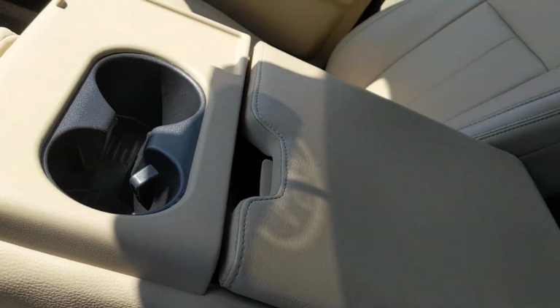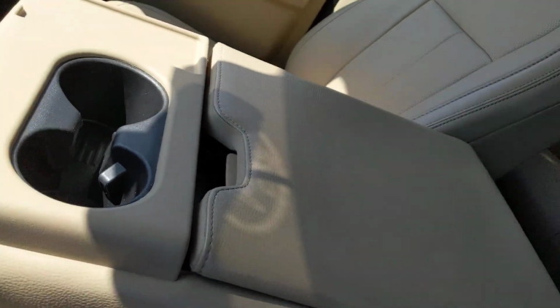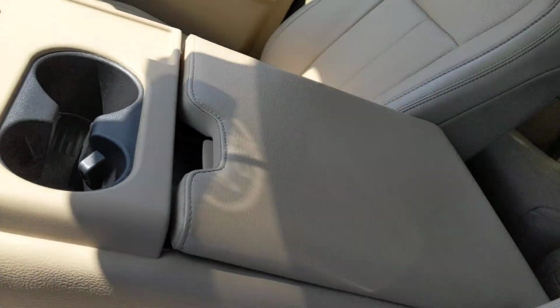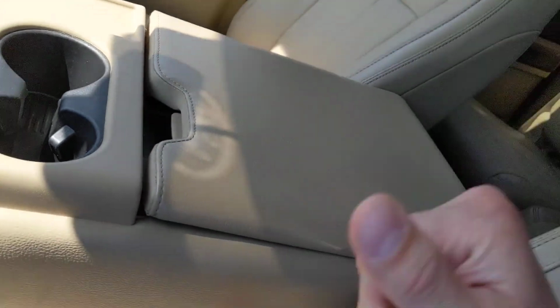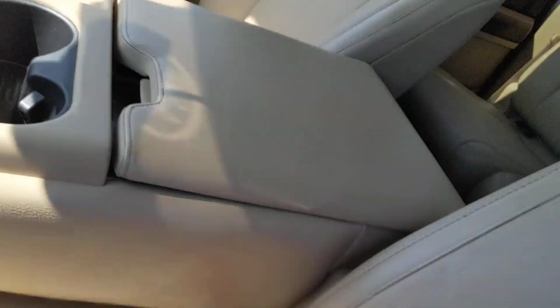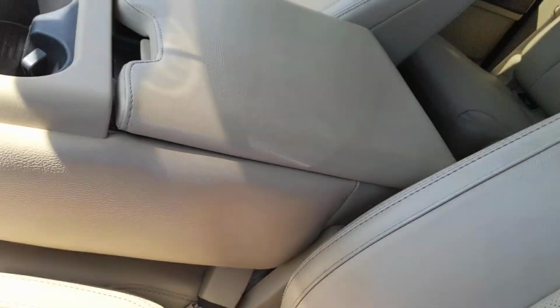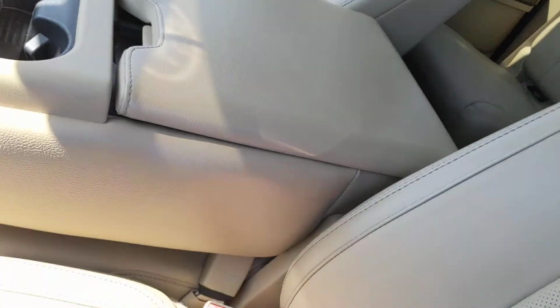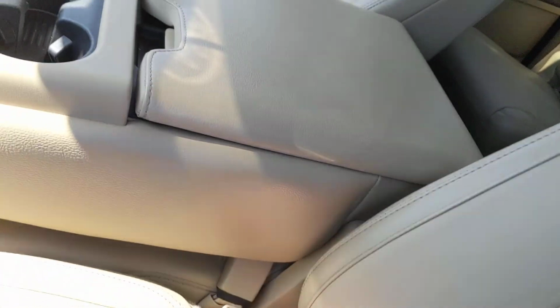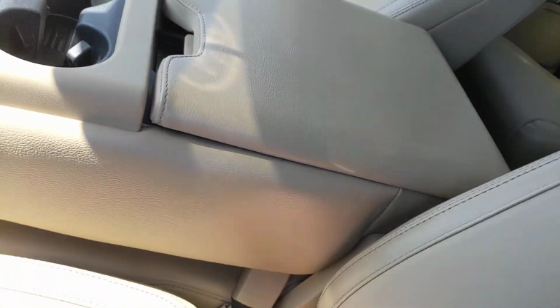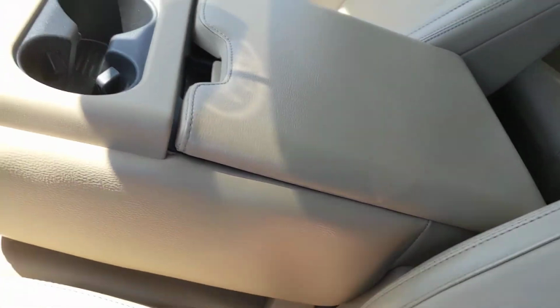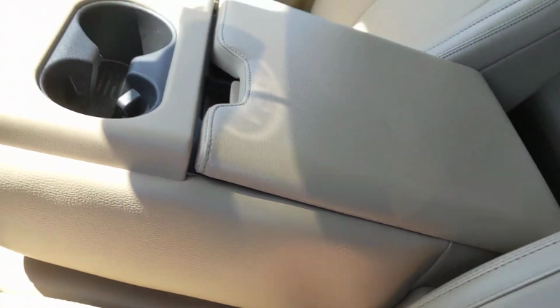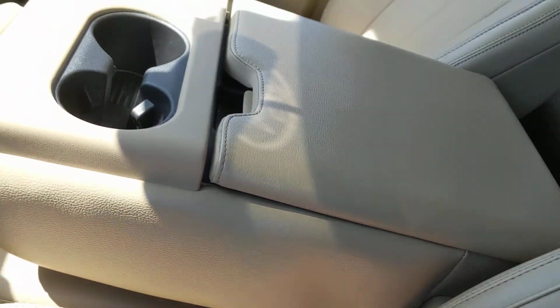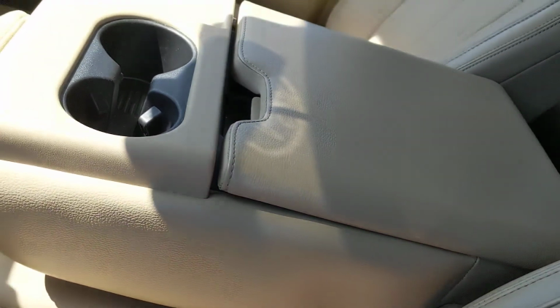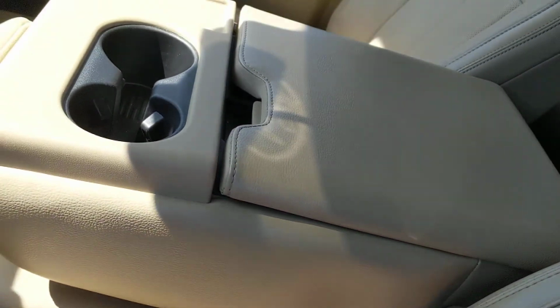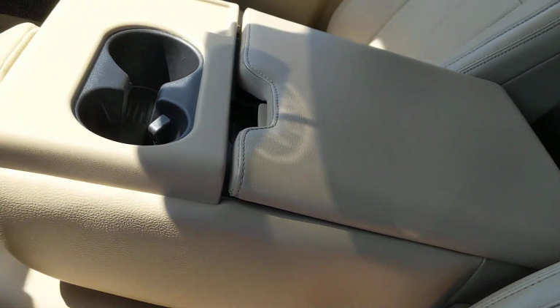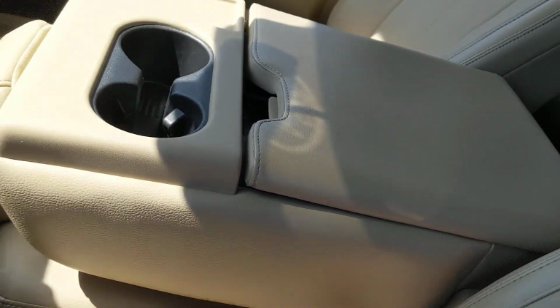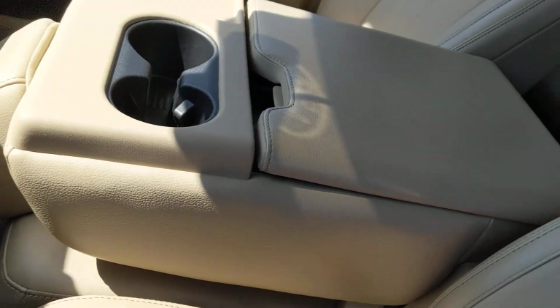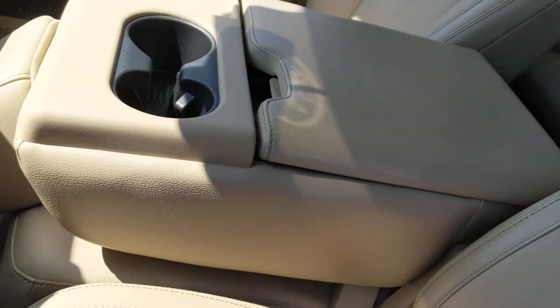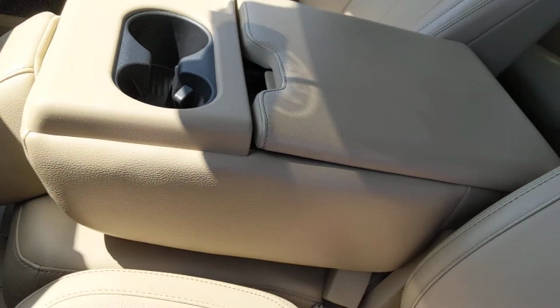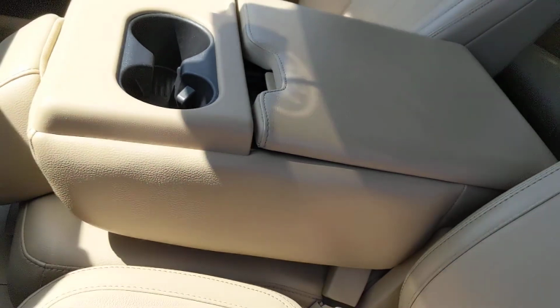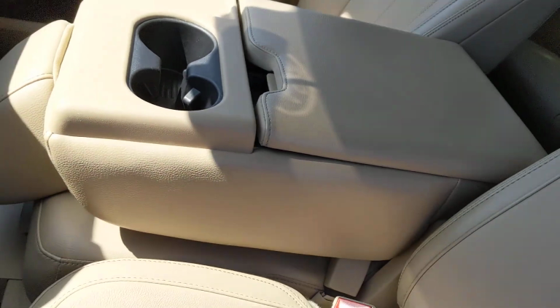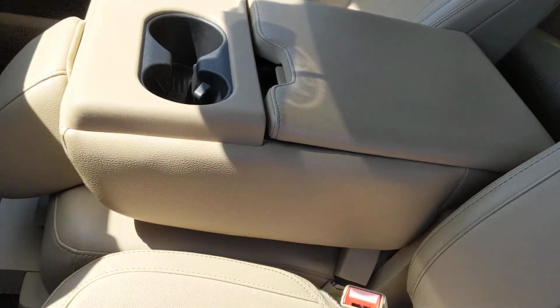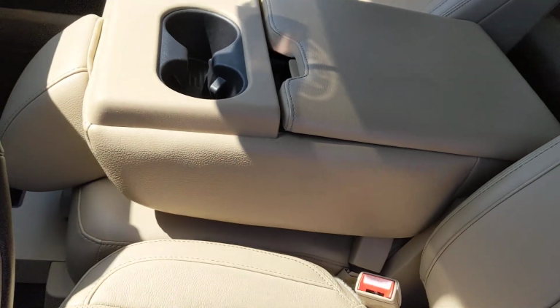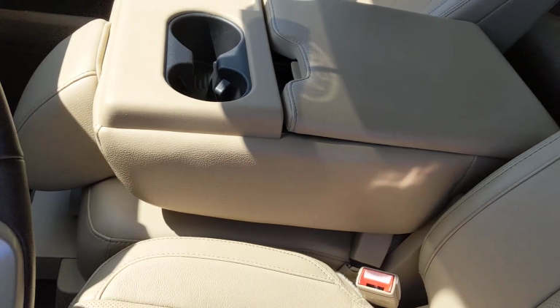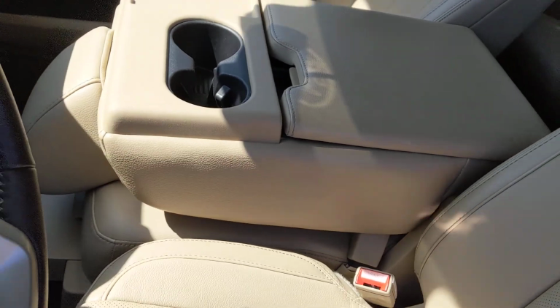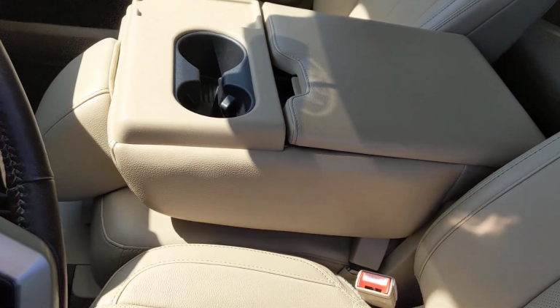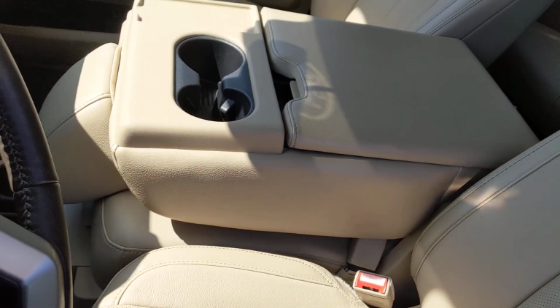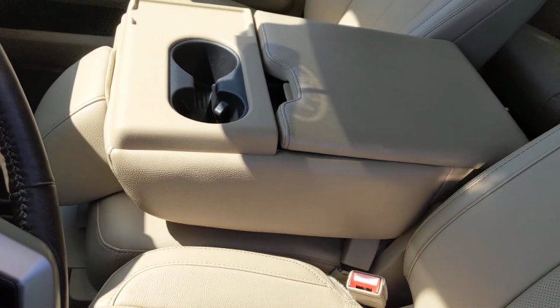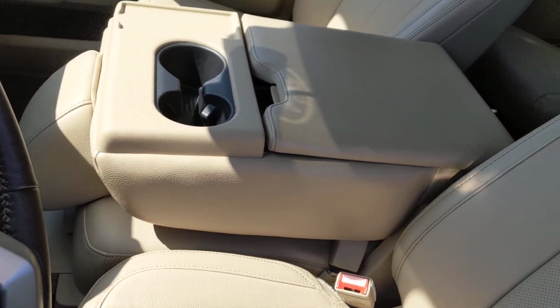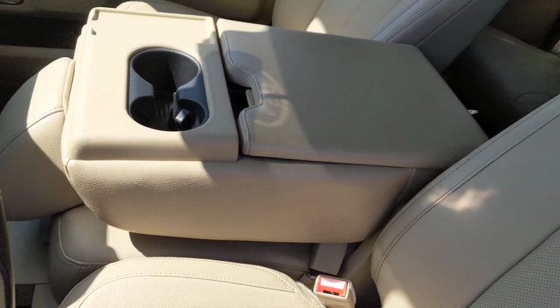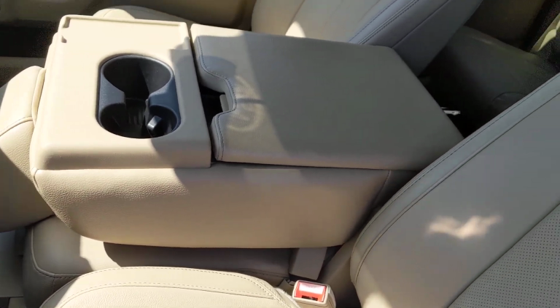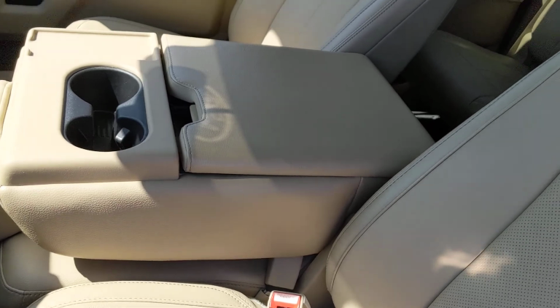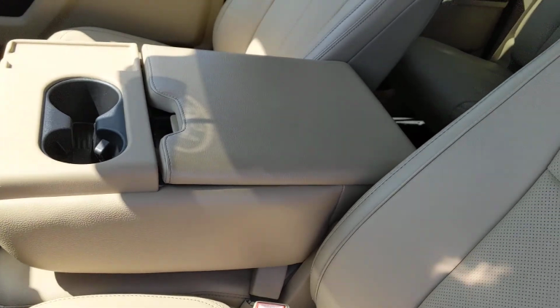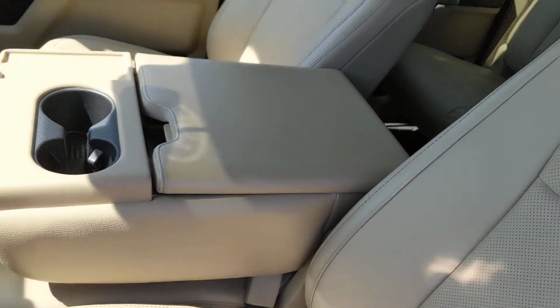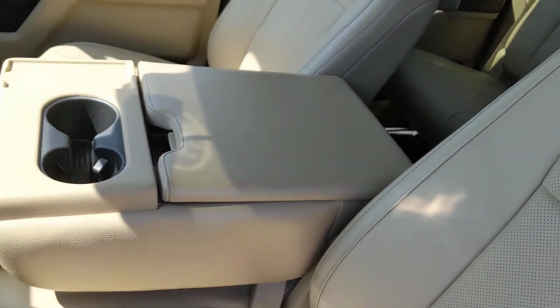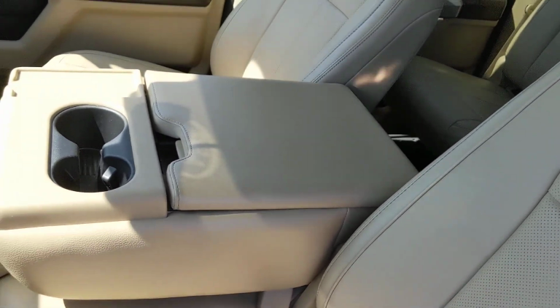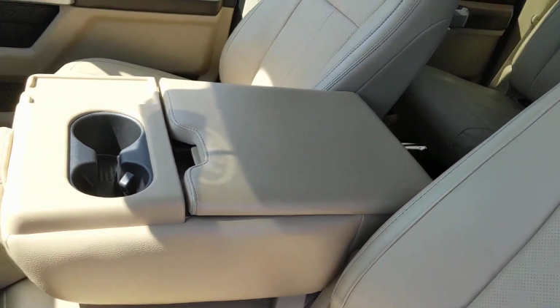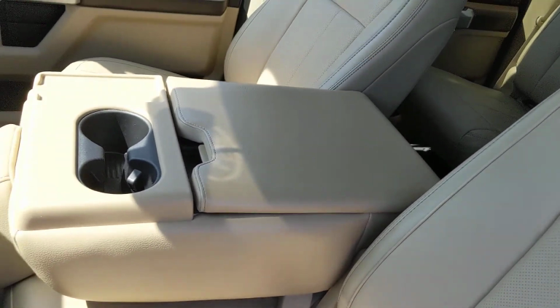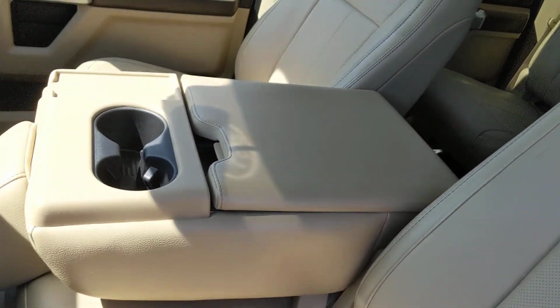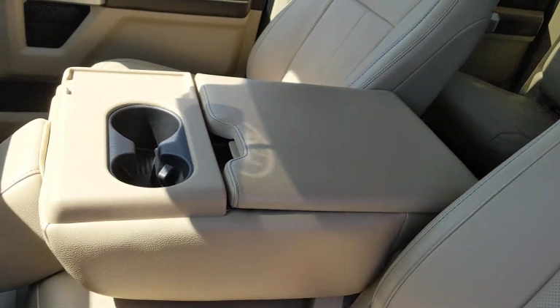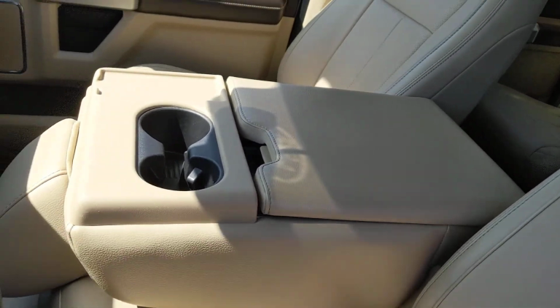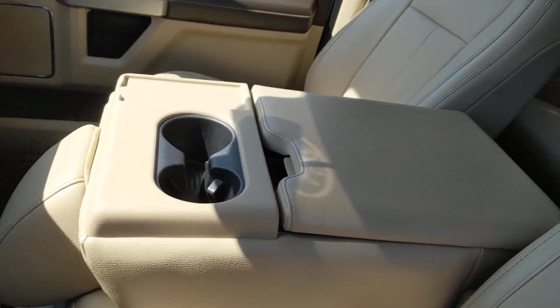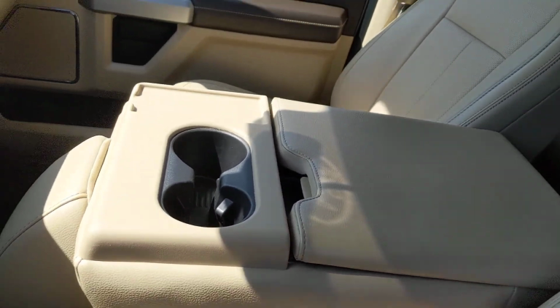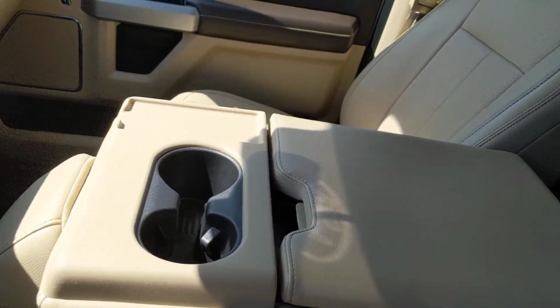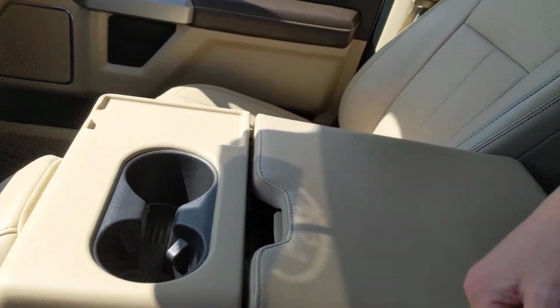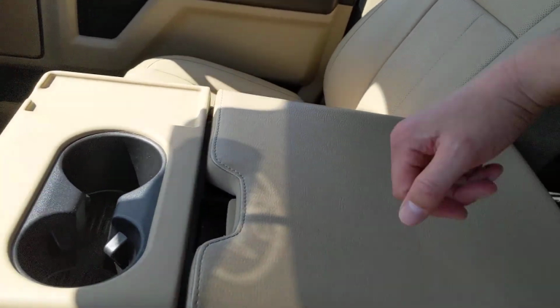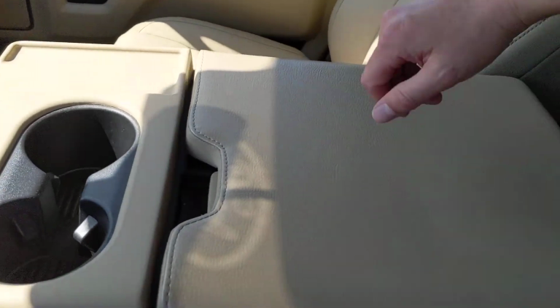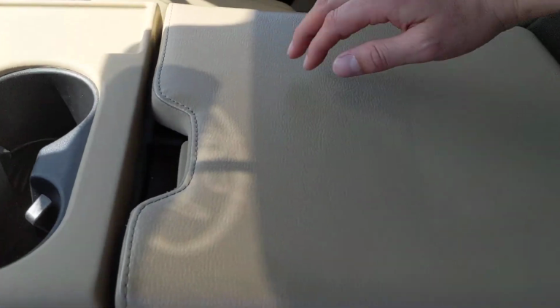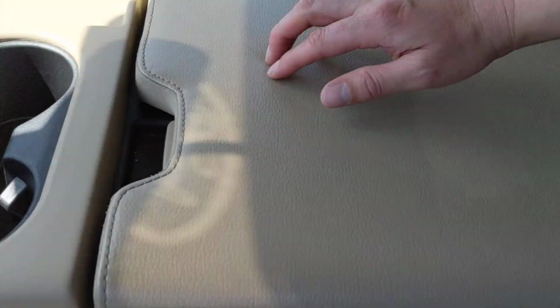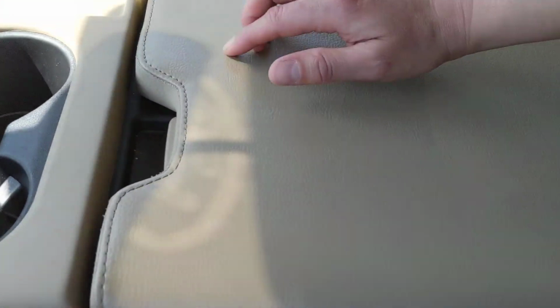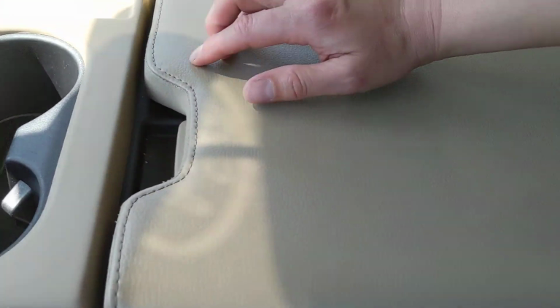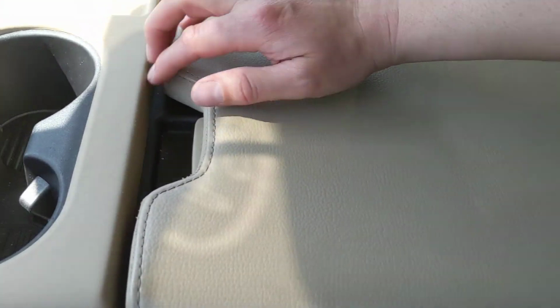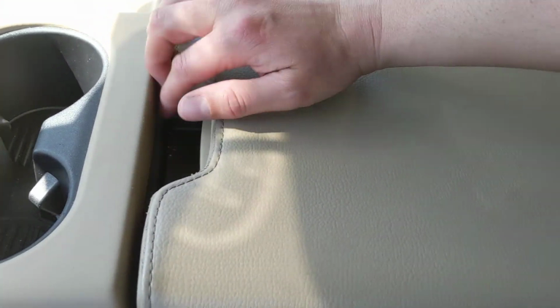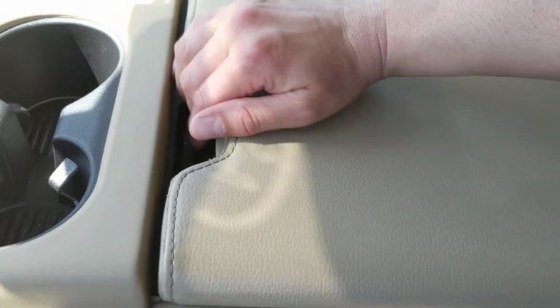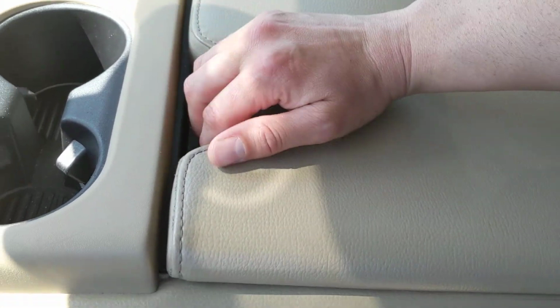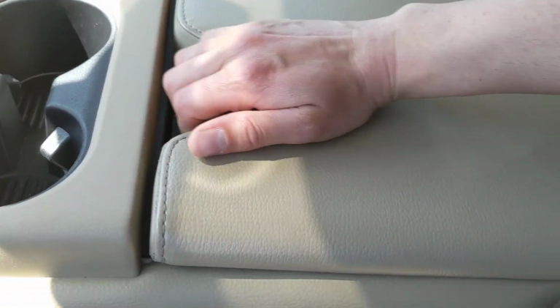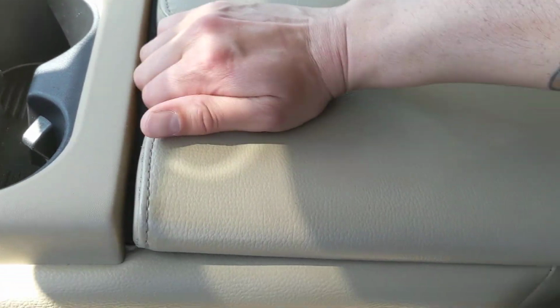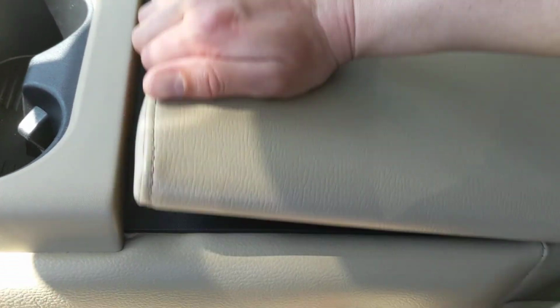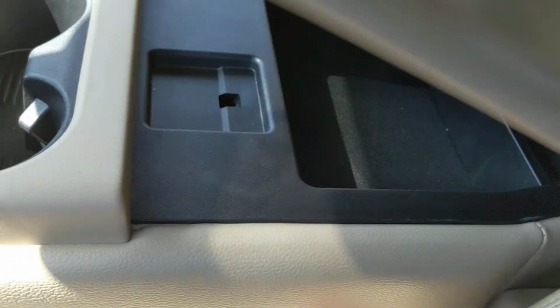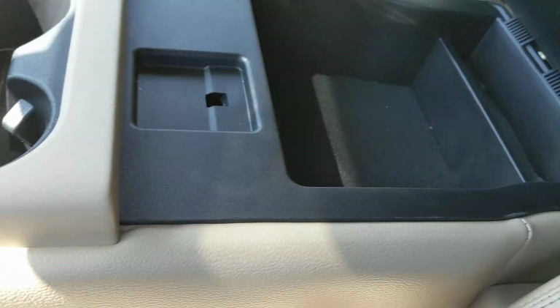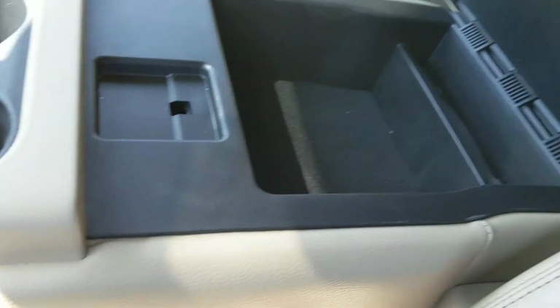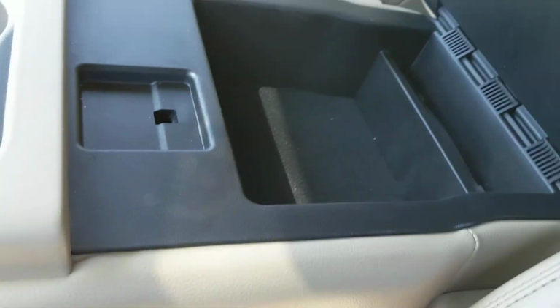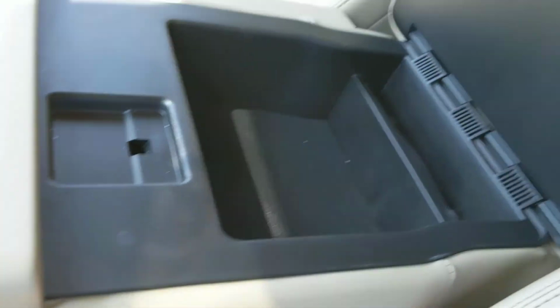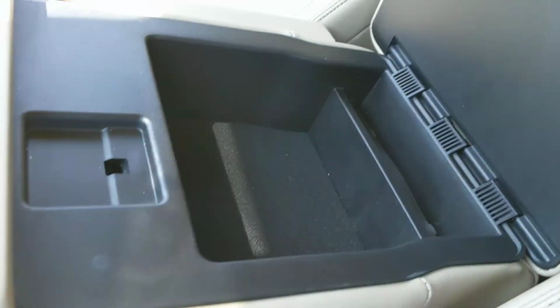The back of the seat folds down and gives you additional console space here.